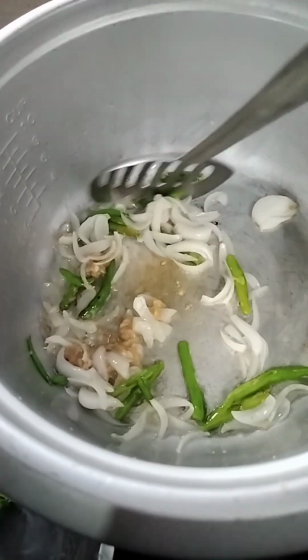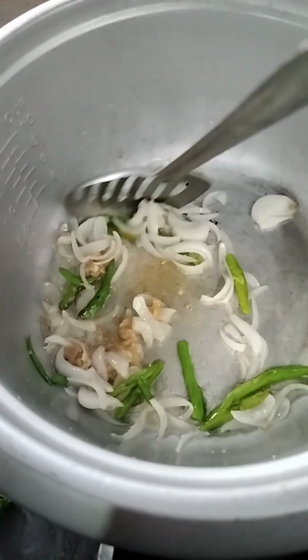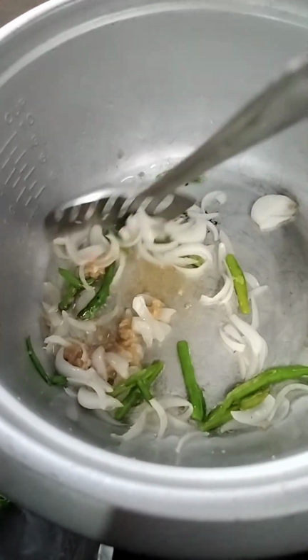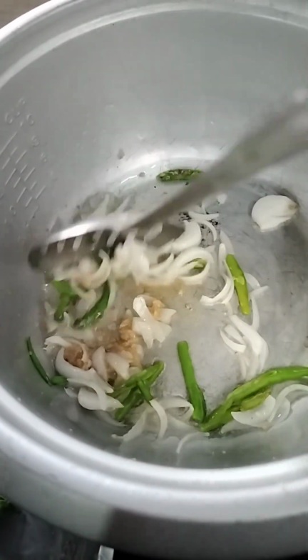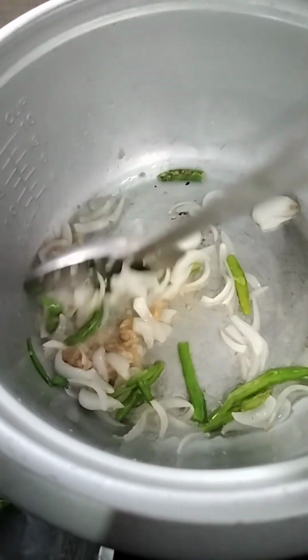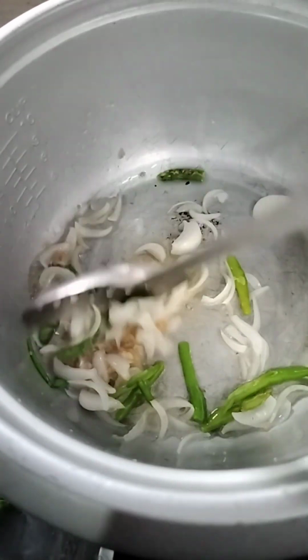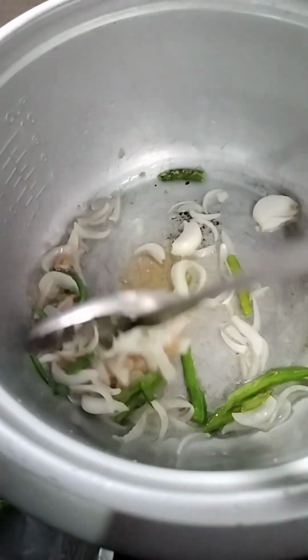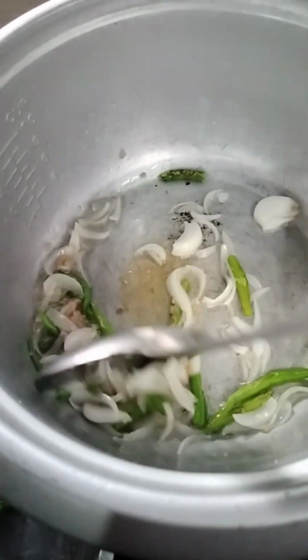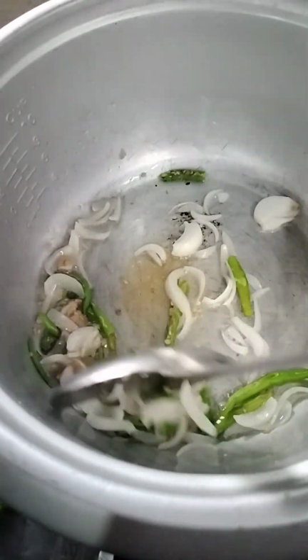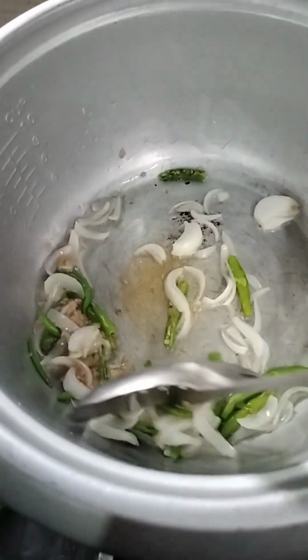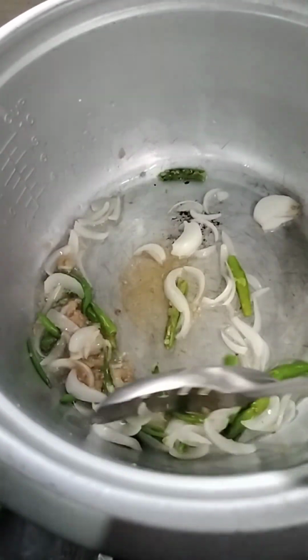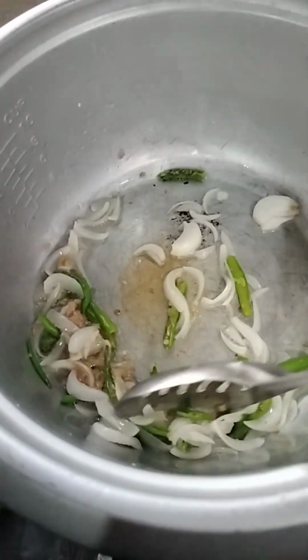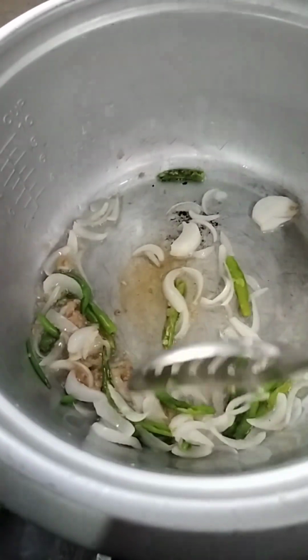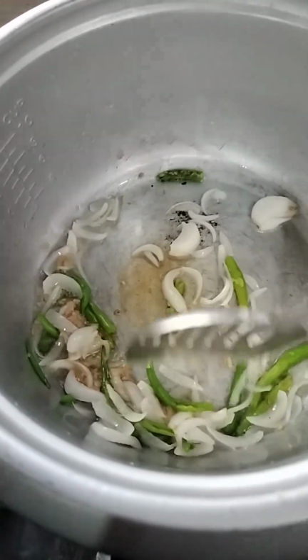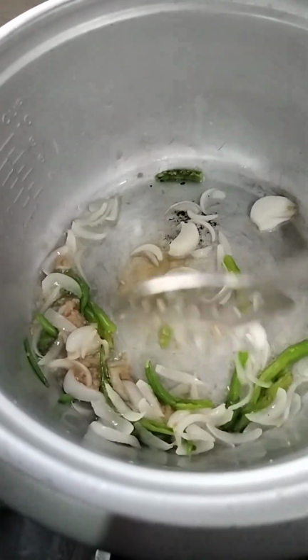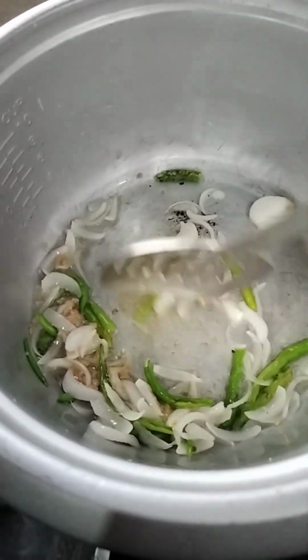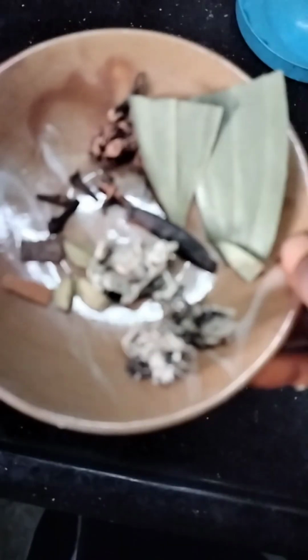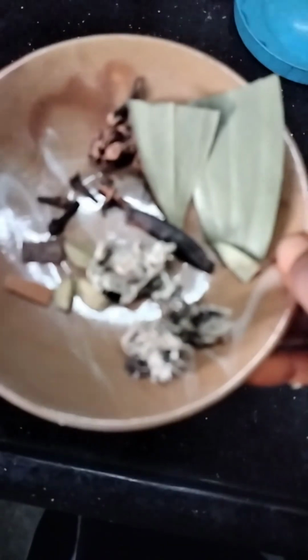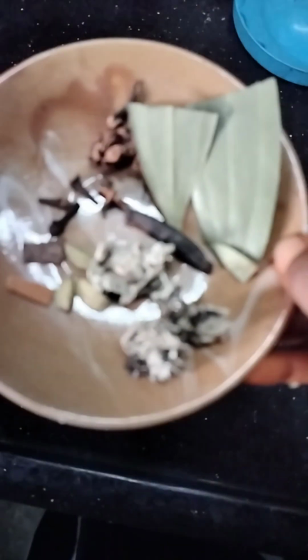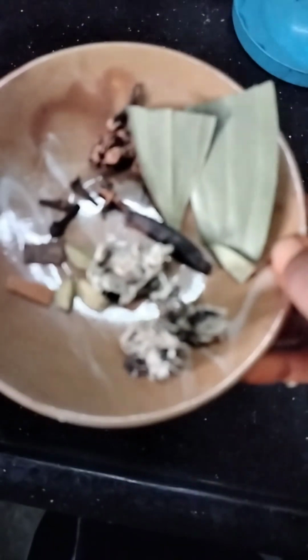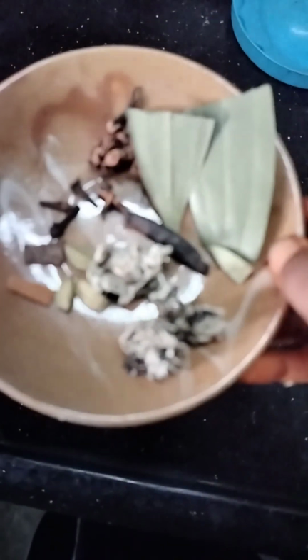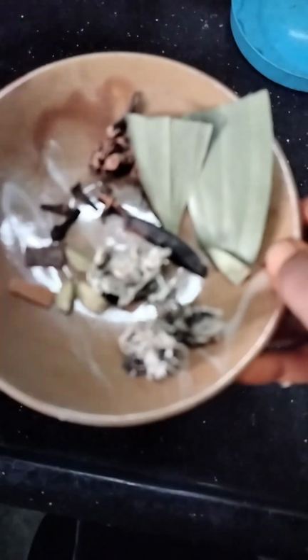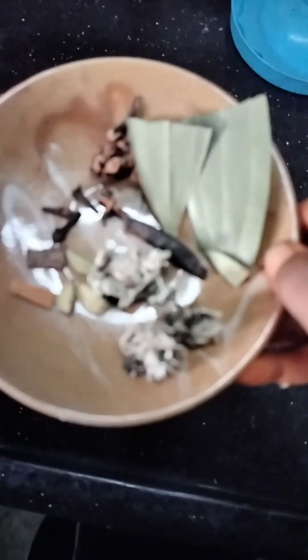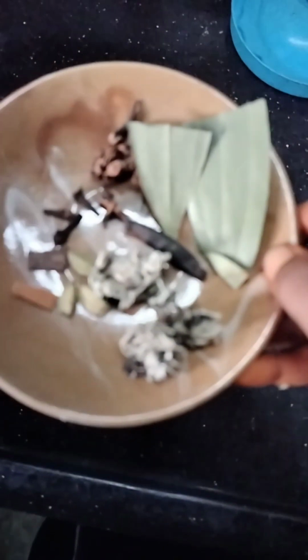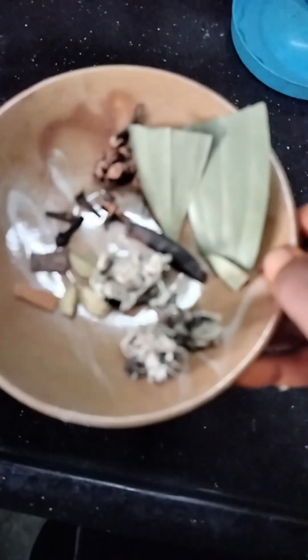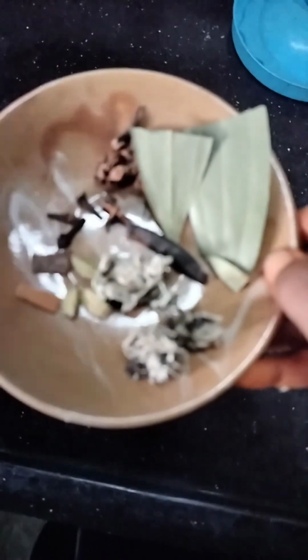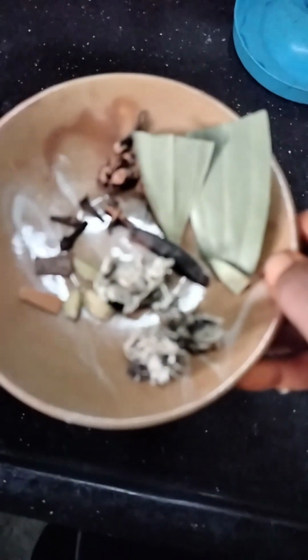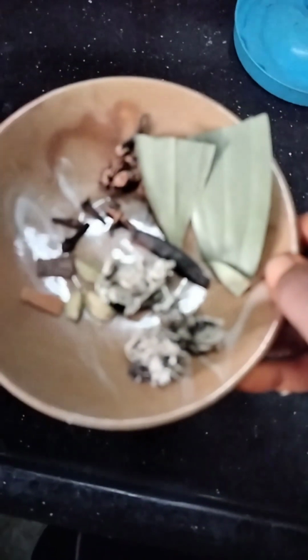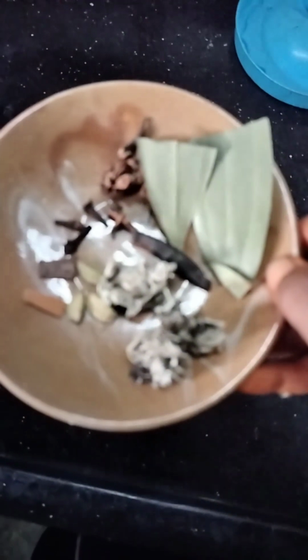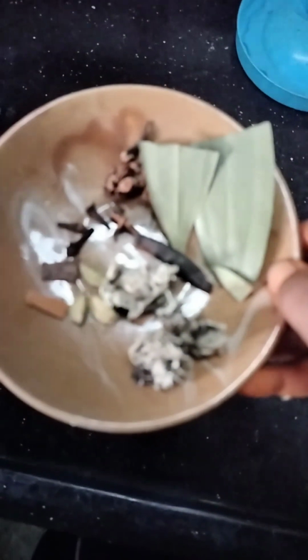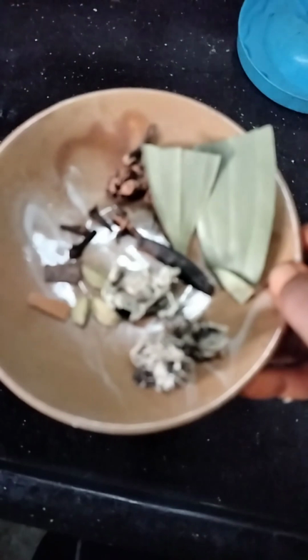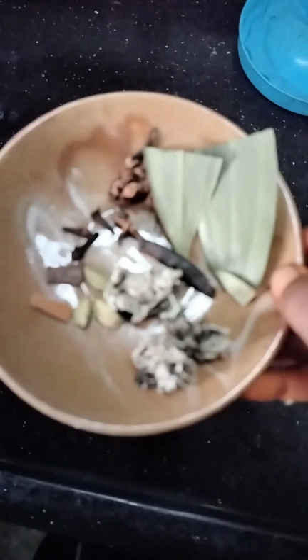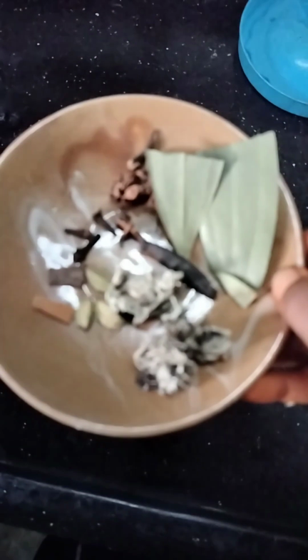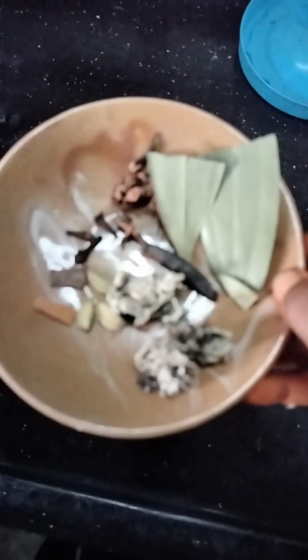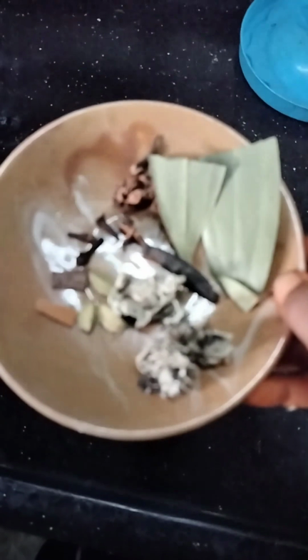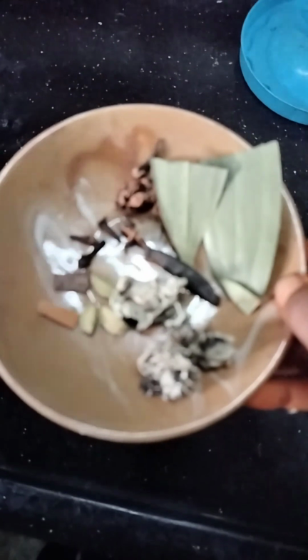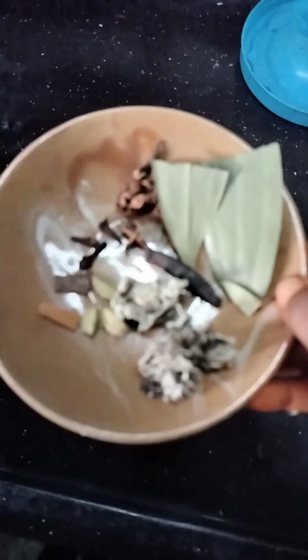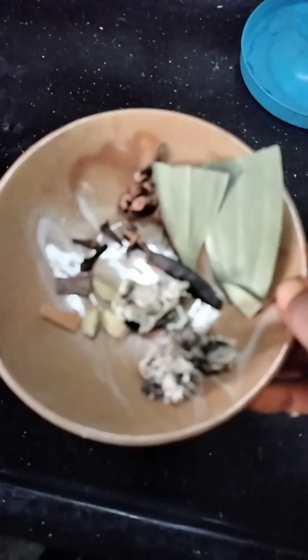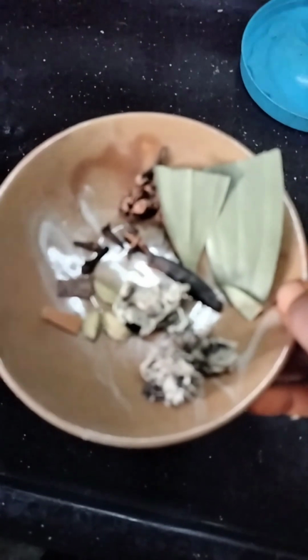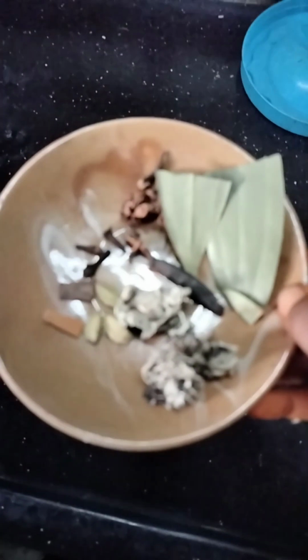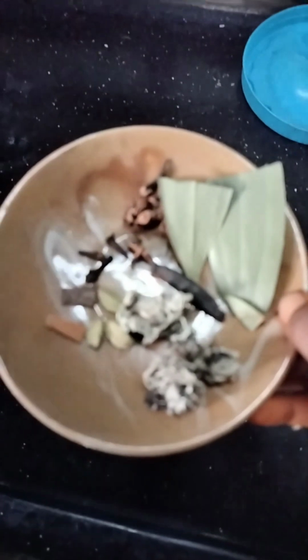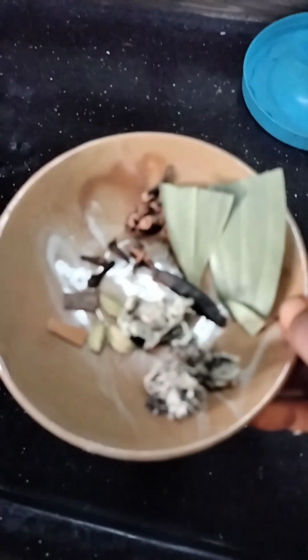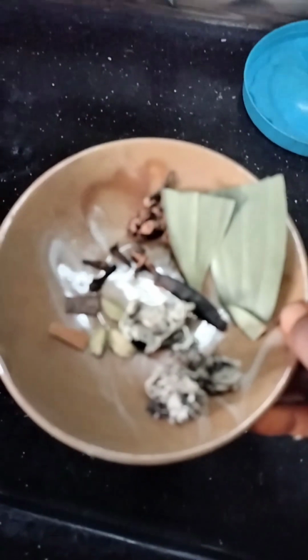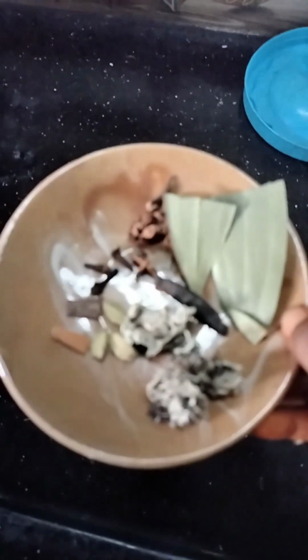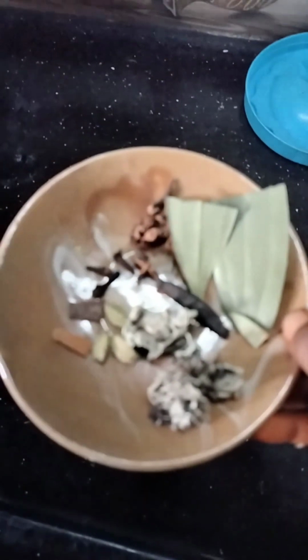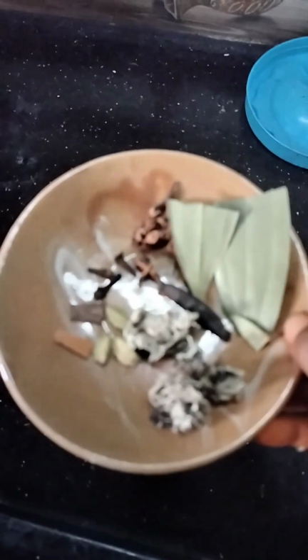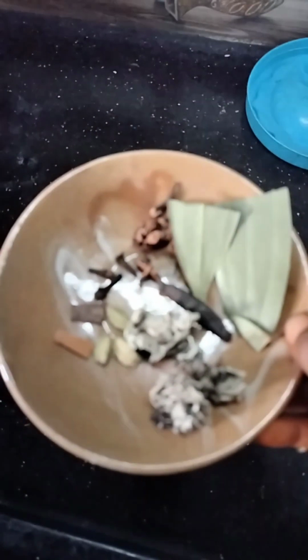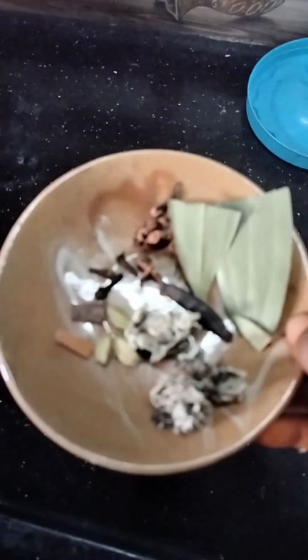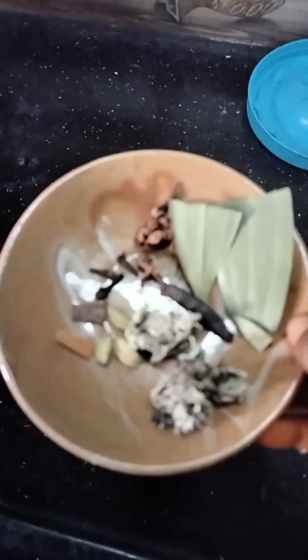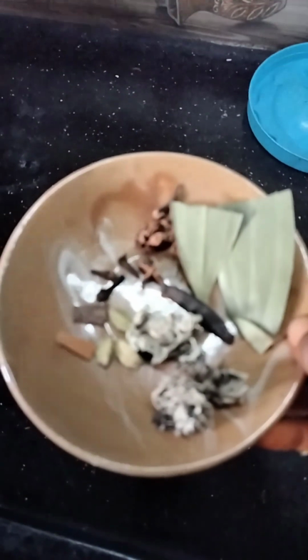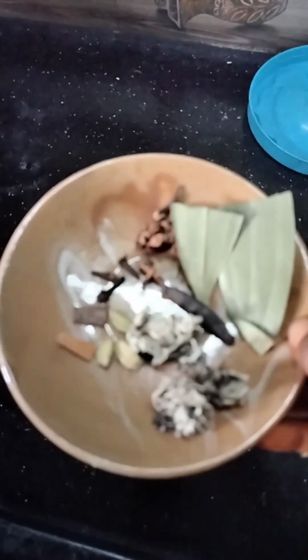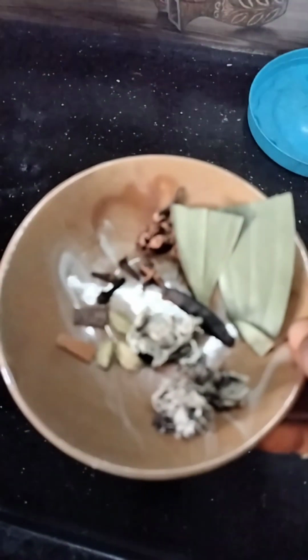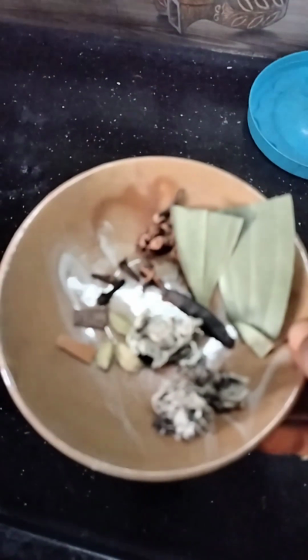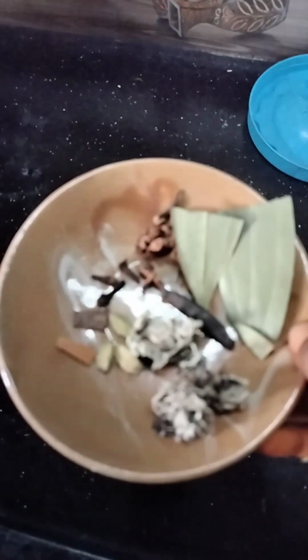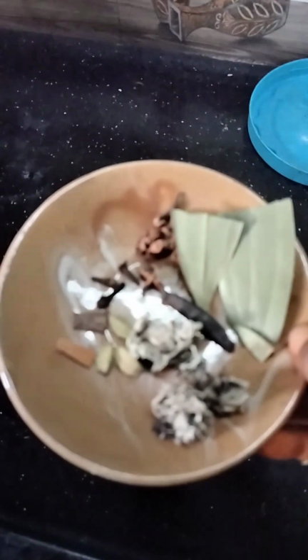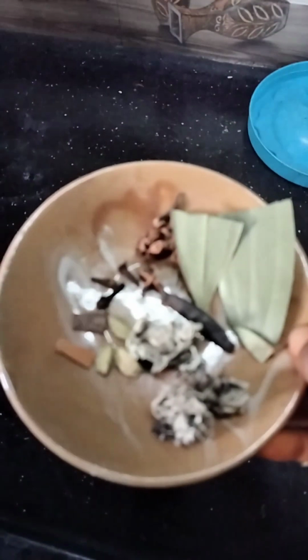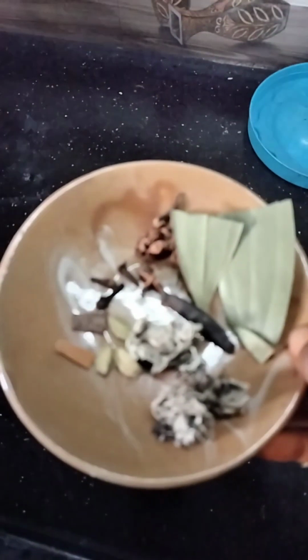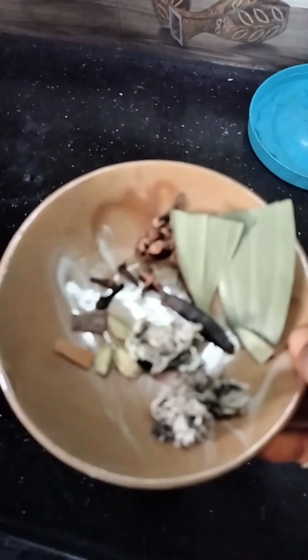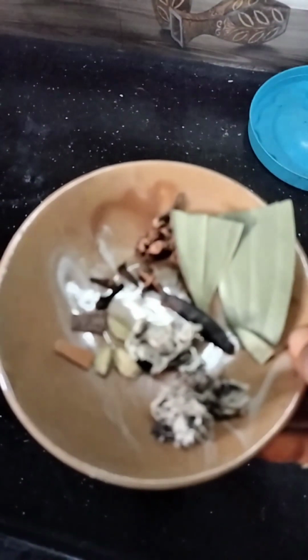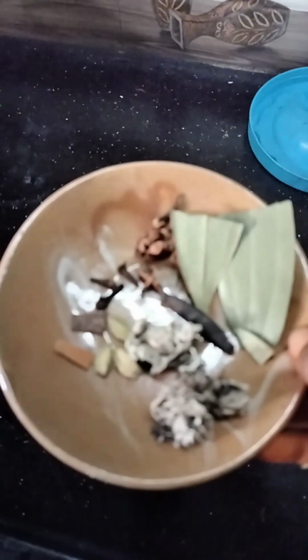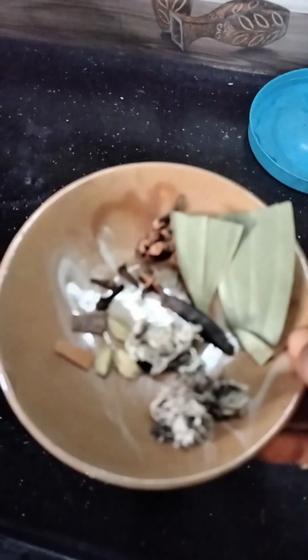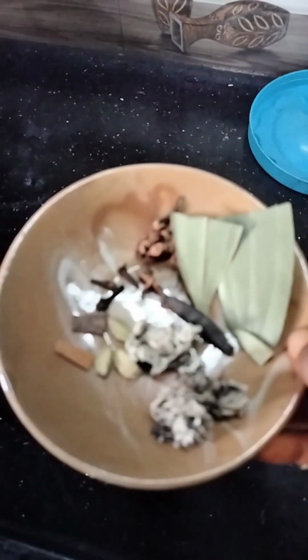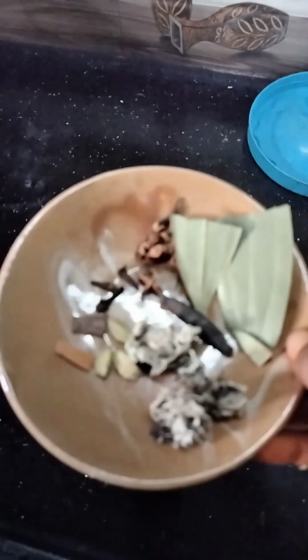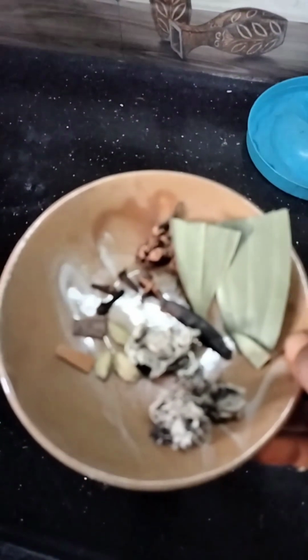If you fry them, you can't eat them. We eat them.